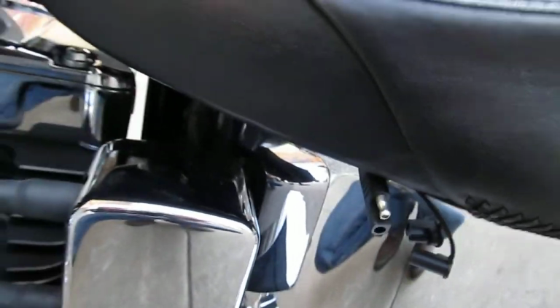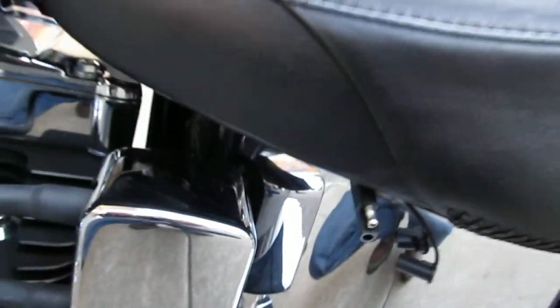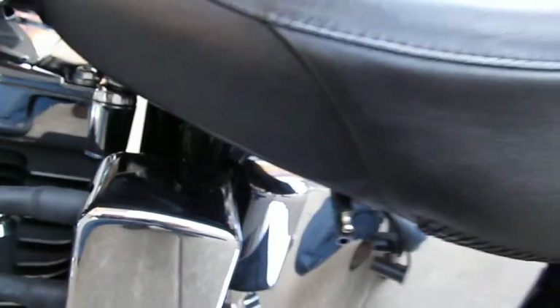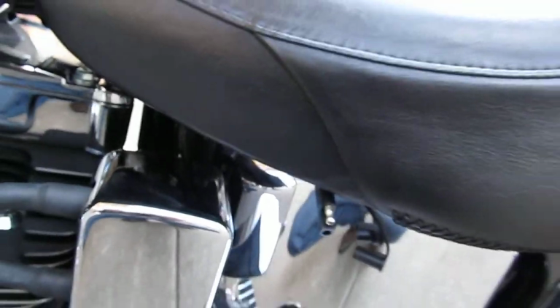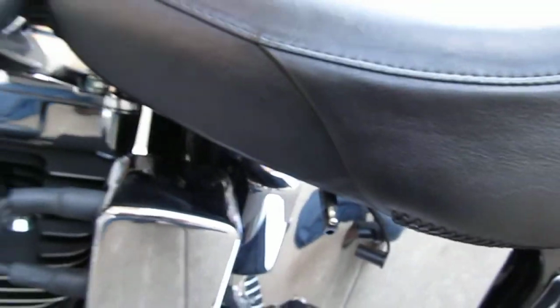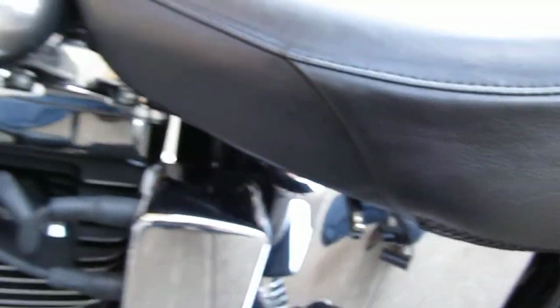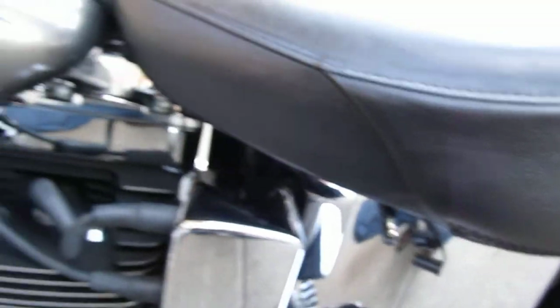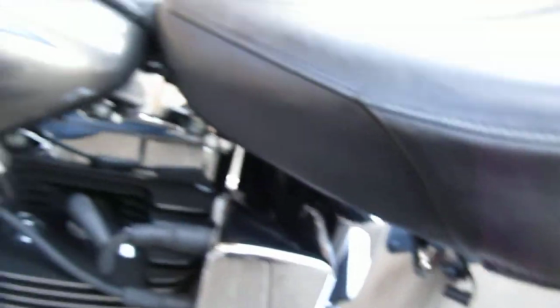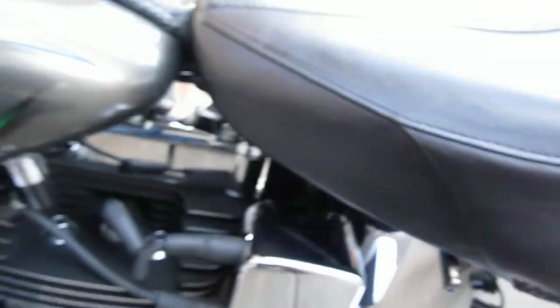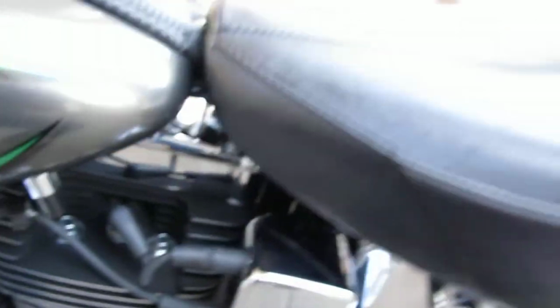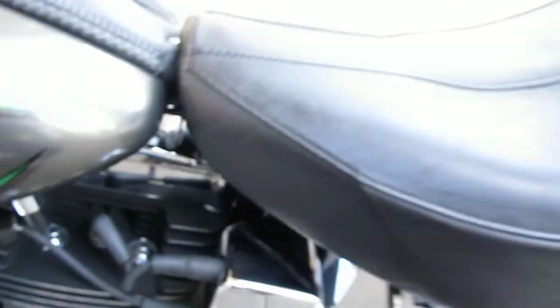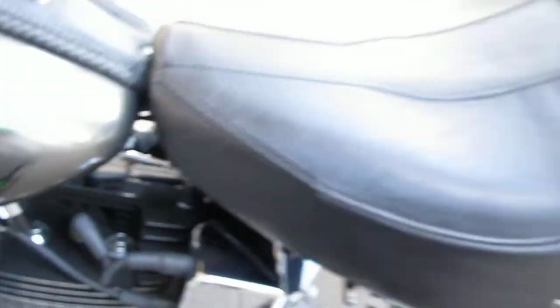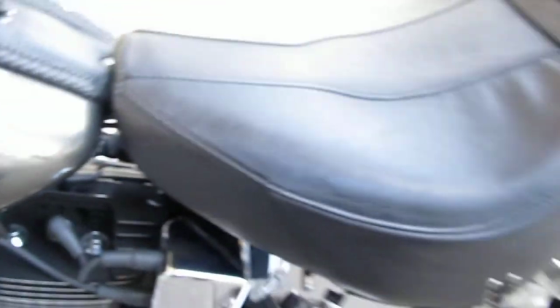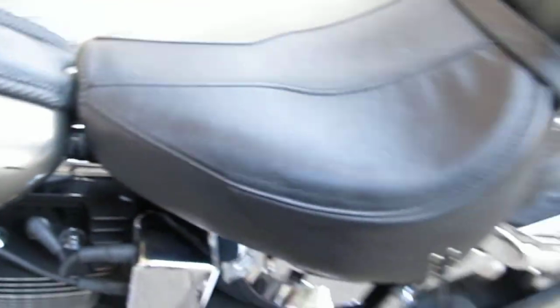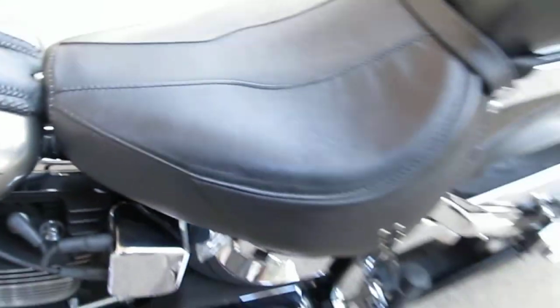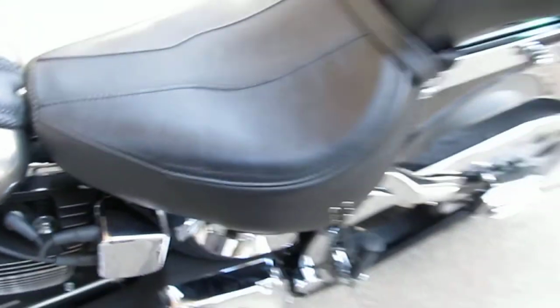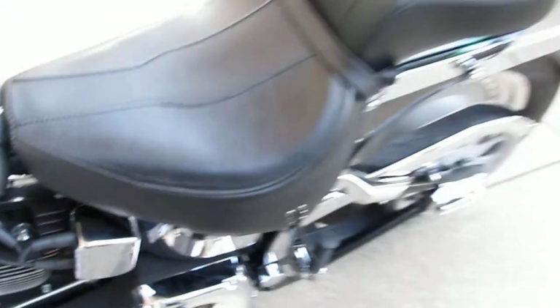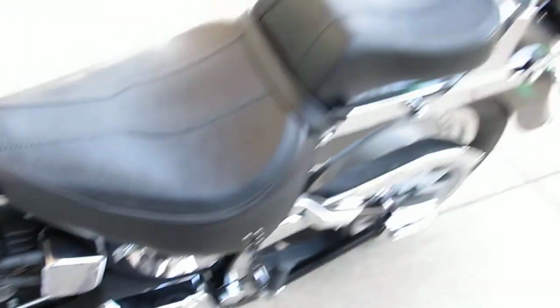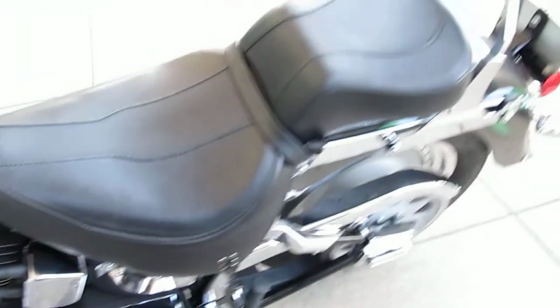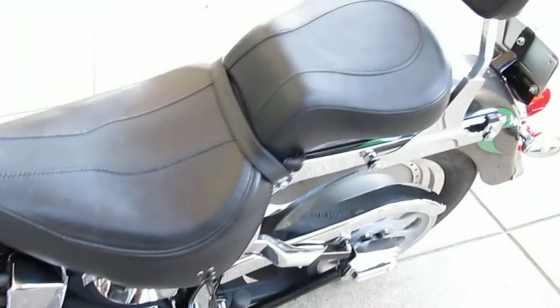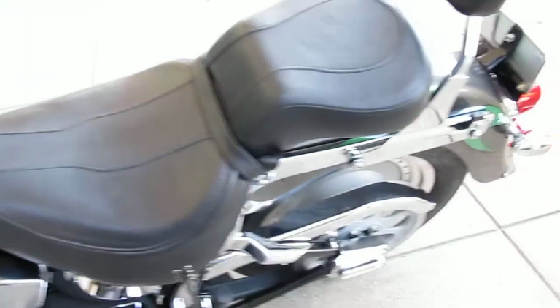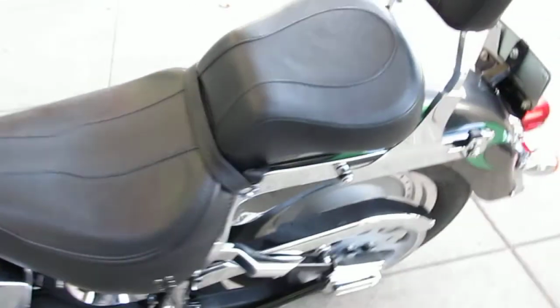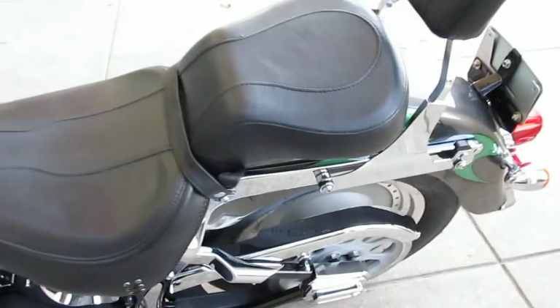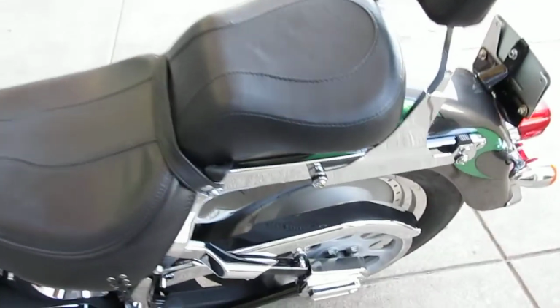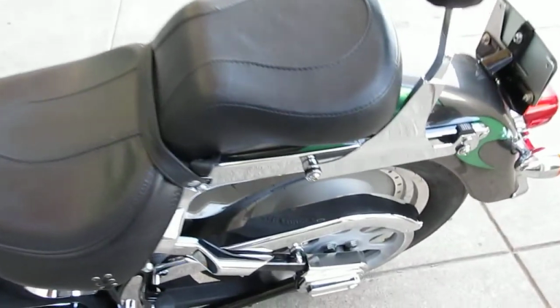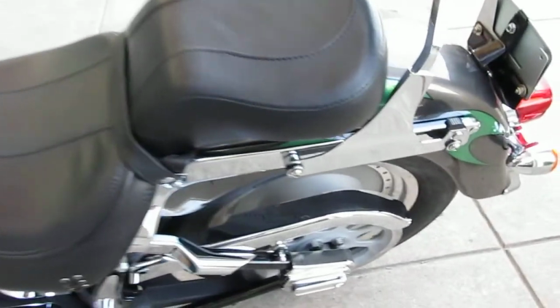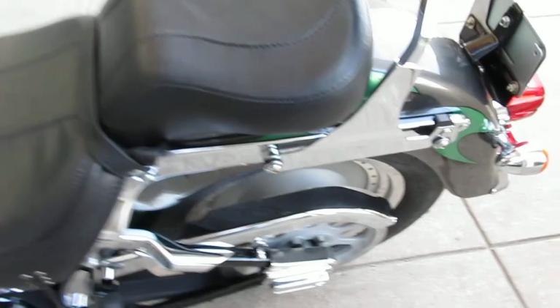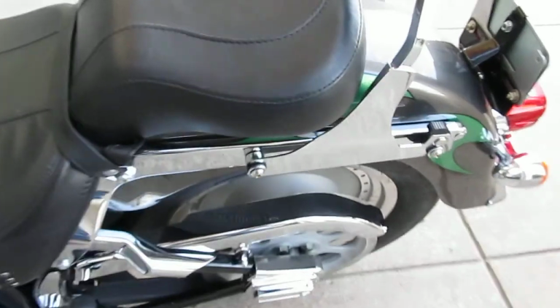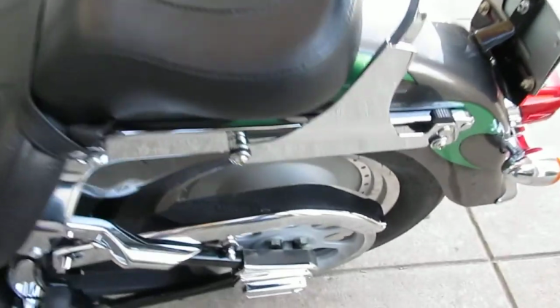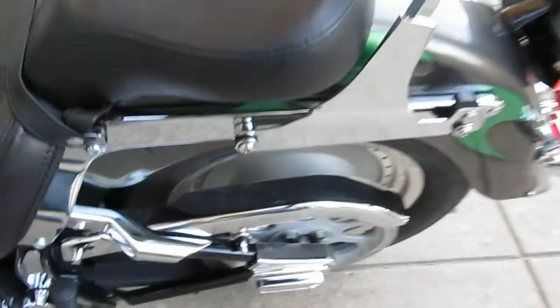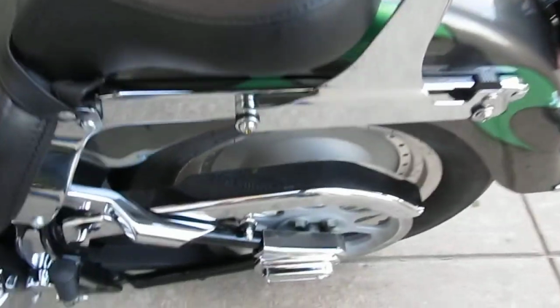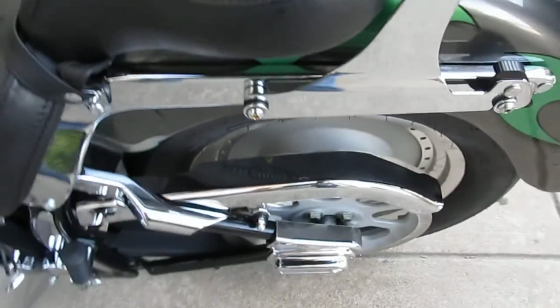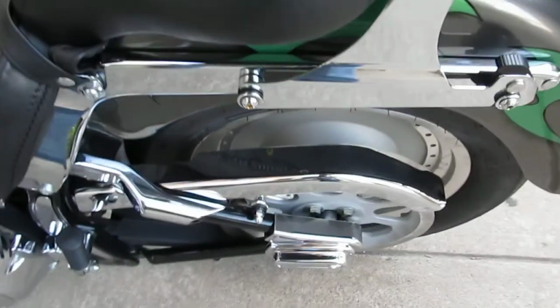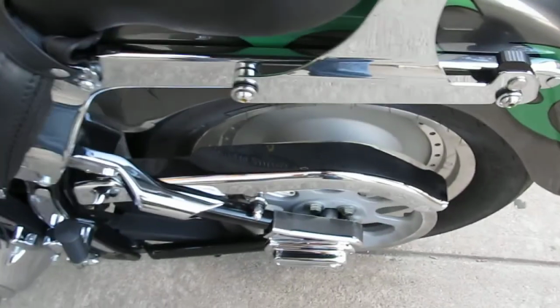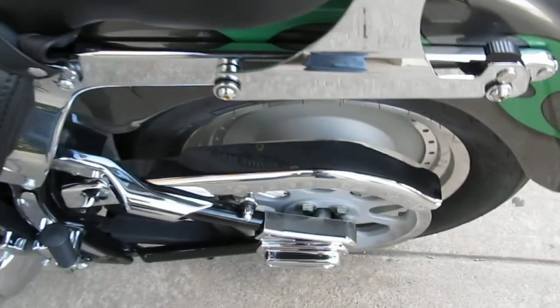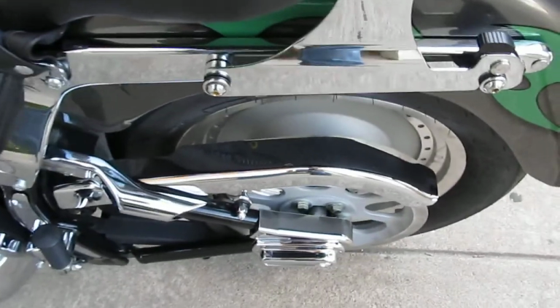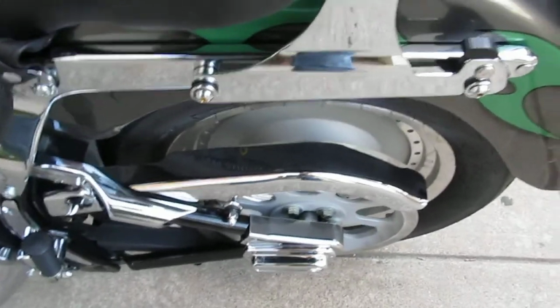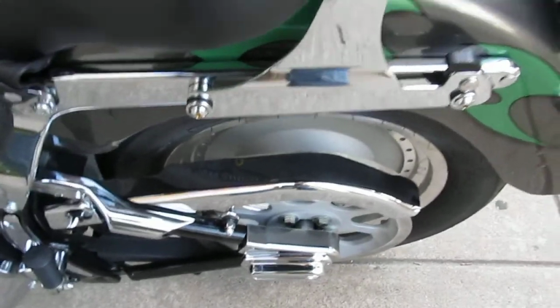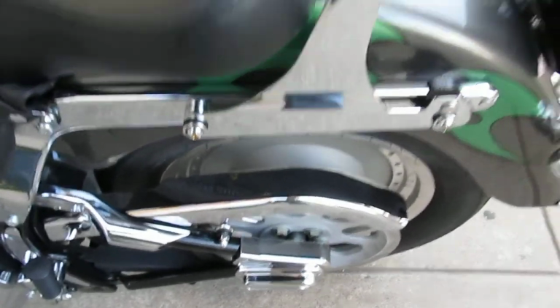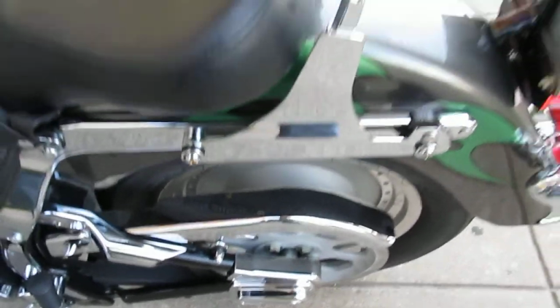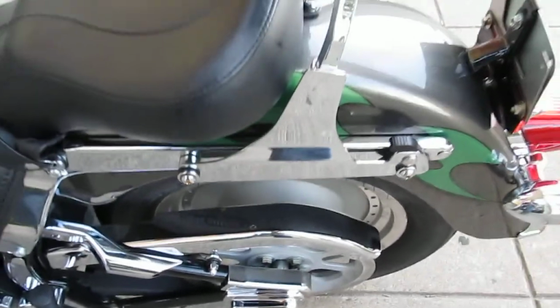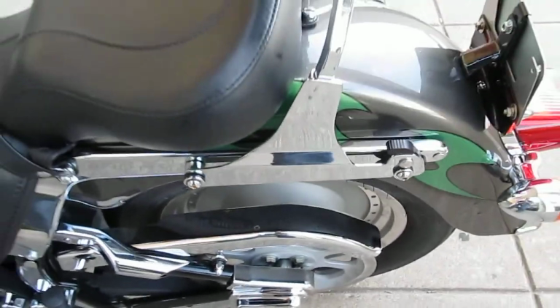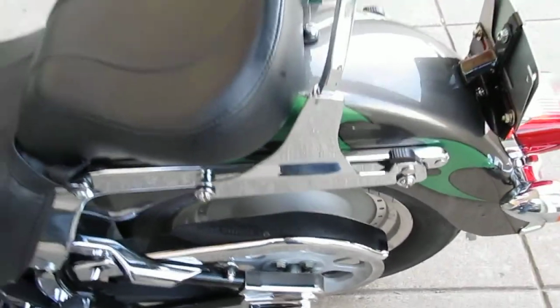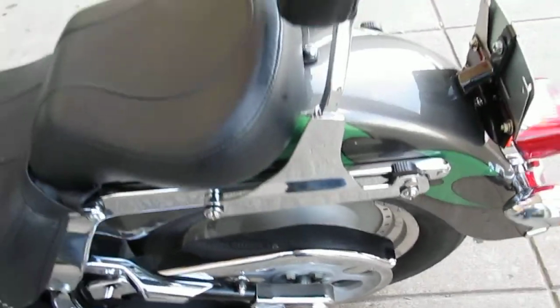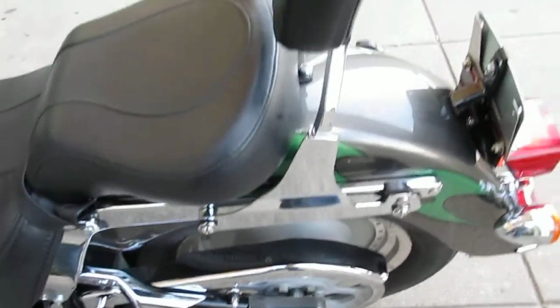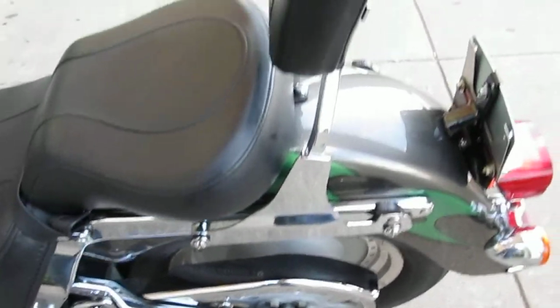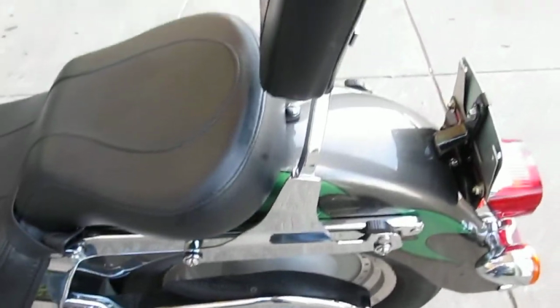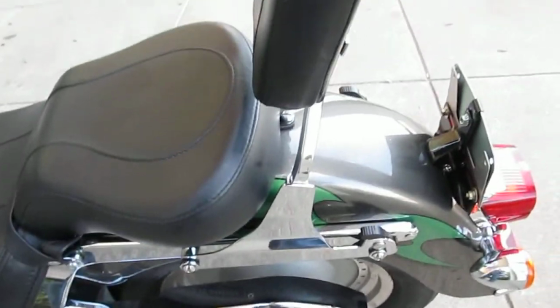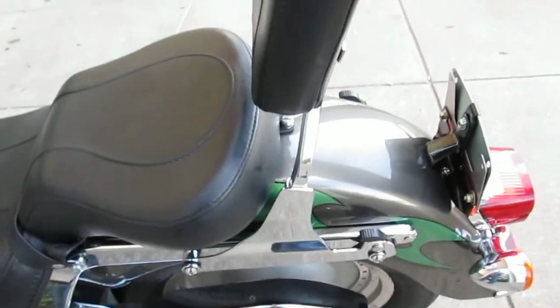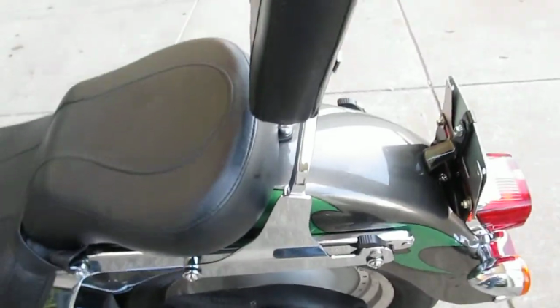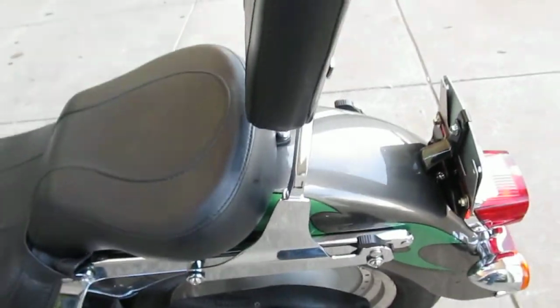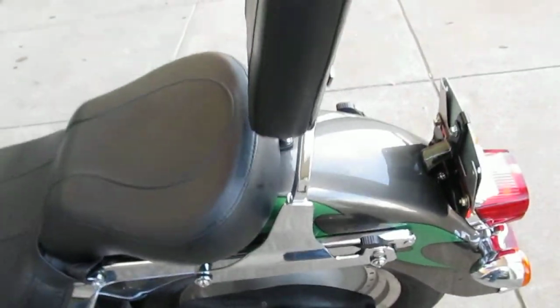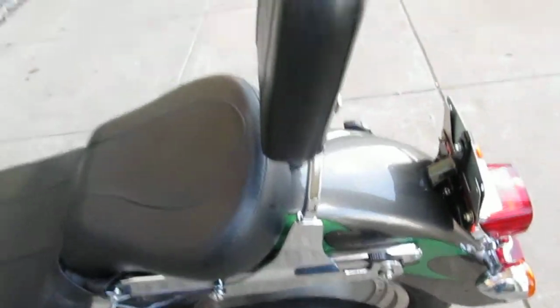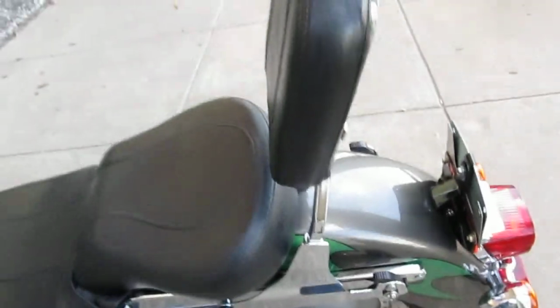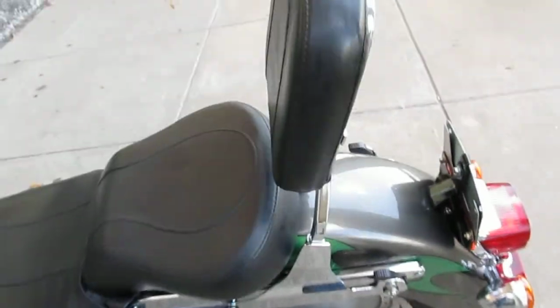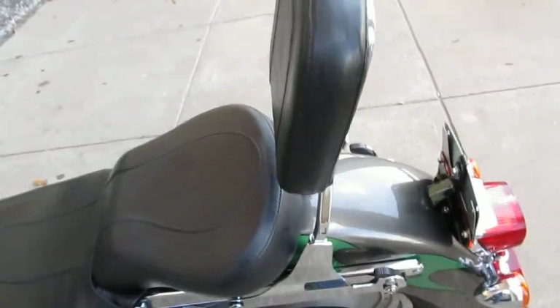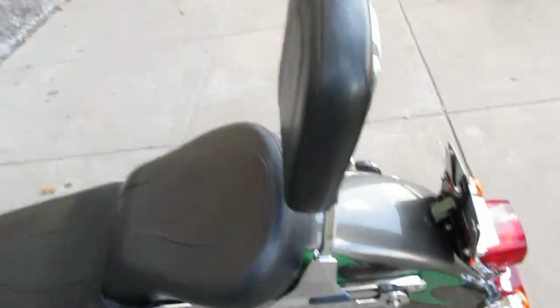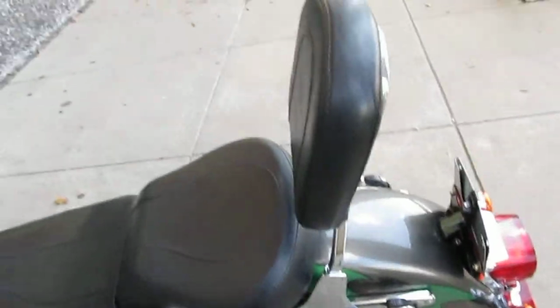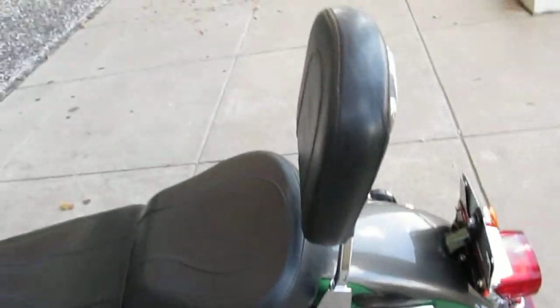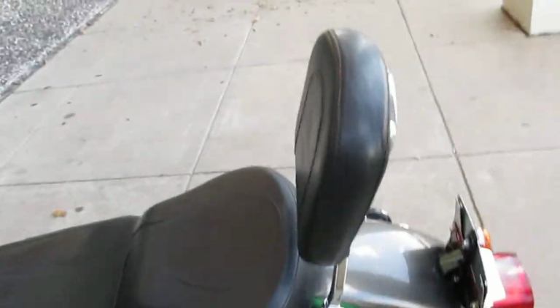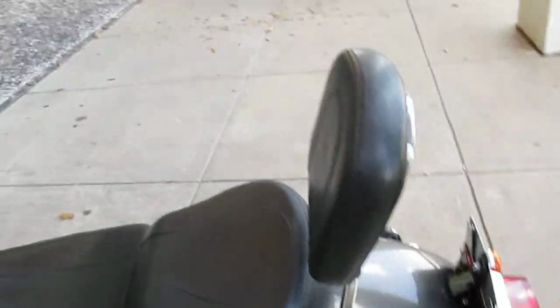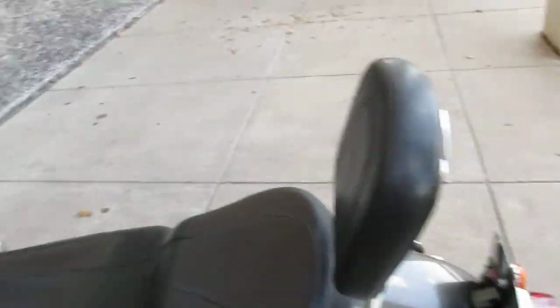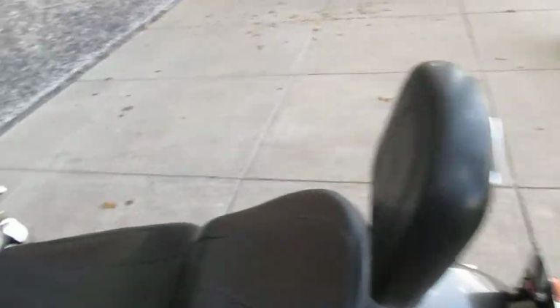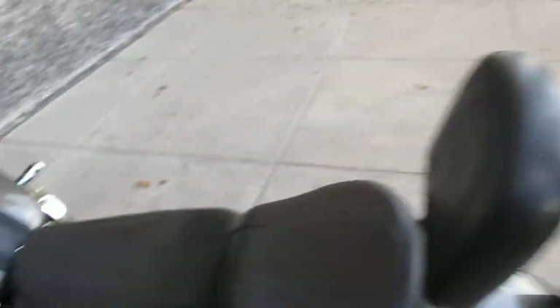You can also see a battery tender poking out from under the seat. This bike's fuel injected. It's got some chrome axle covers and a detachable backrest.